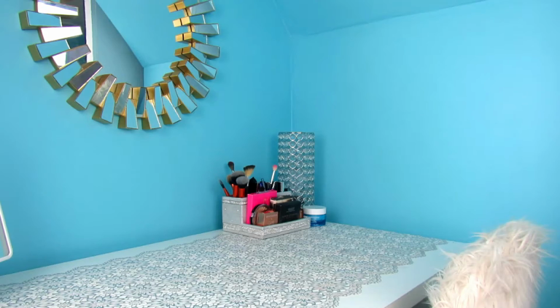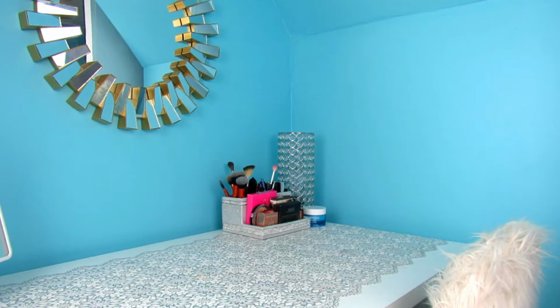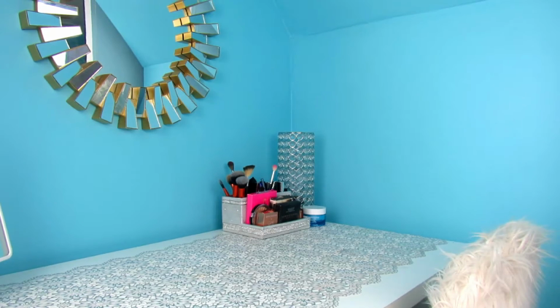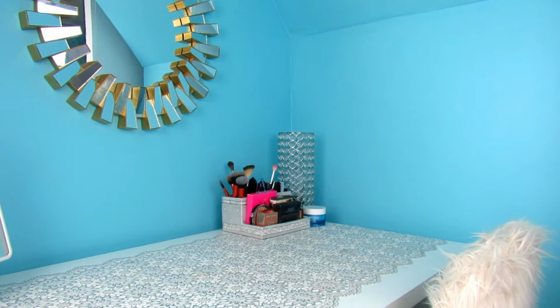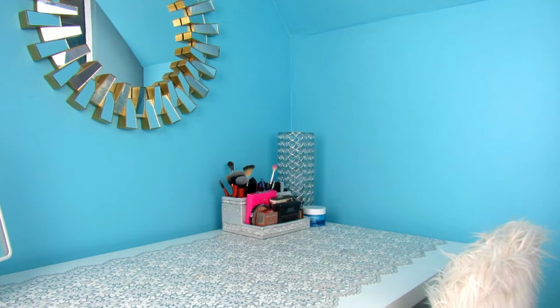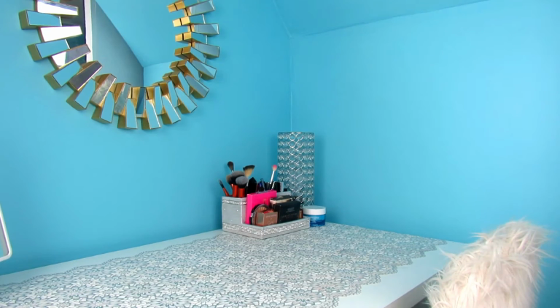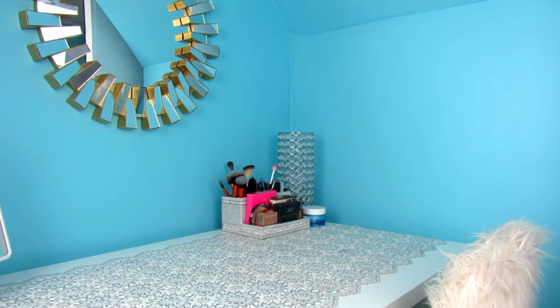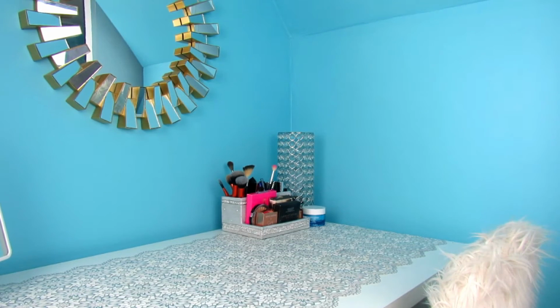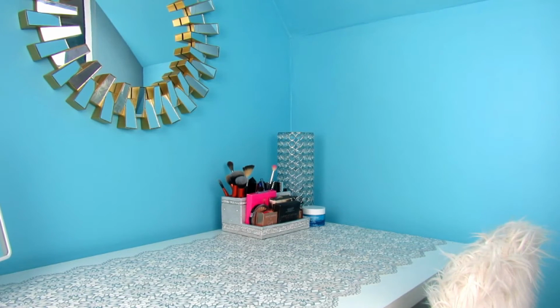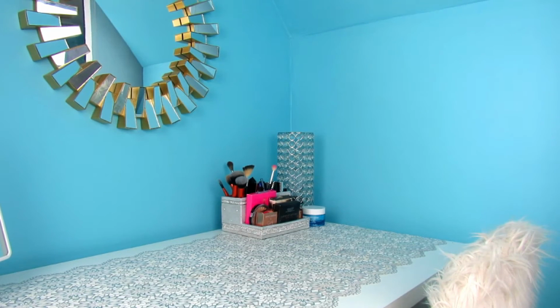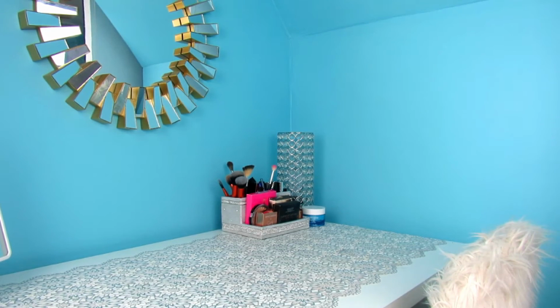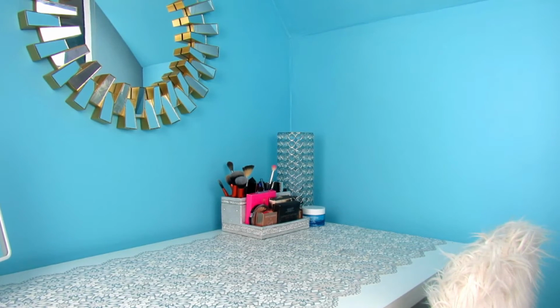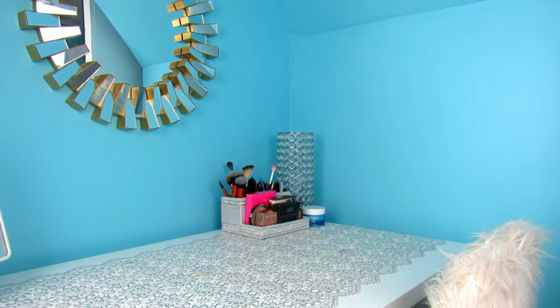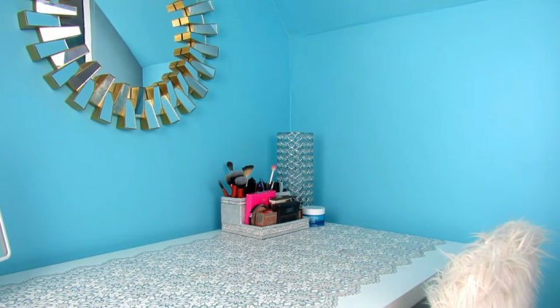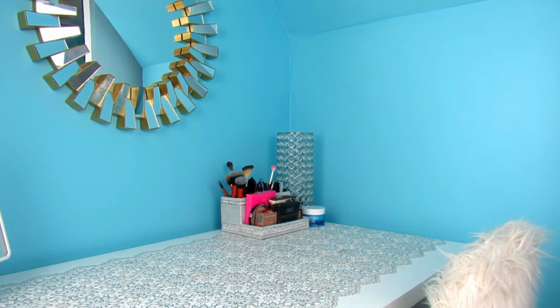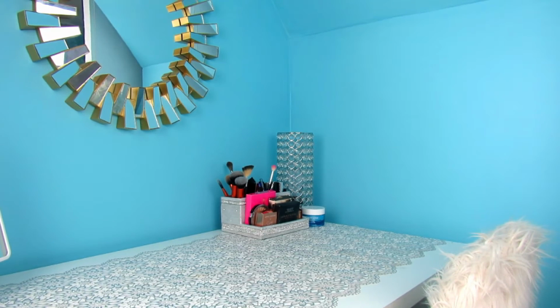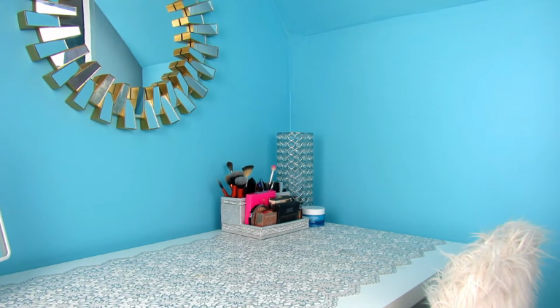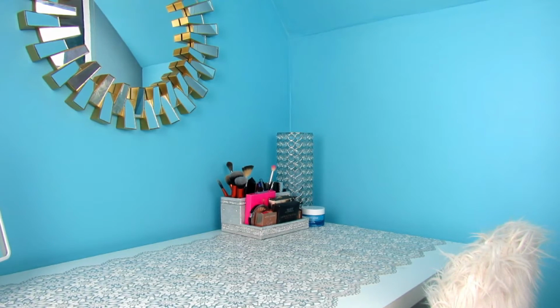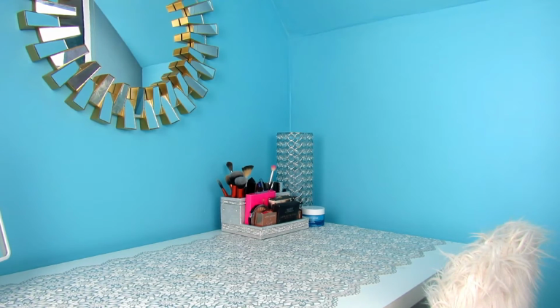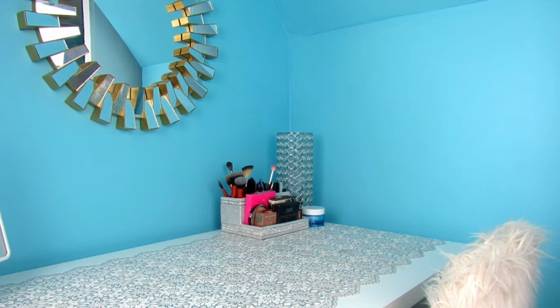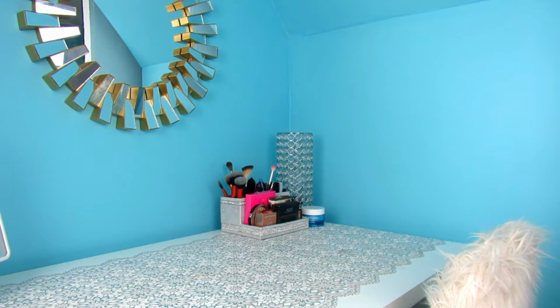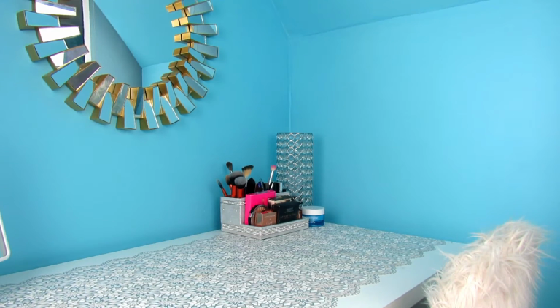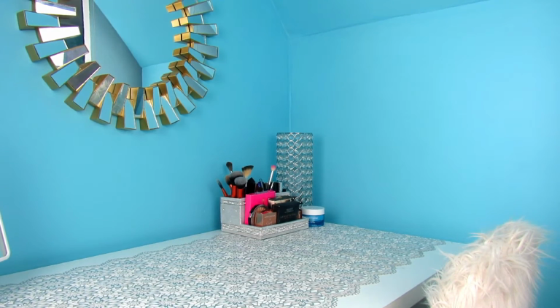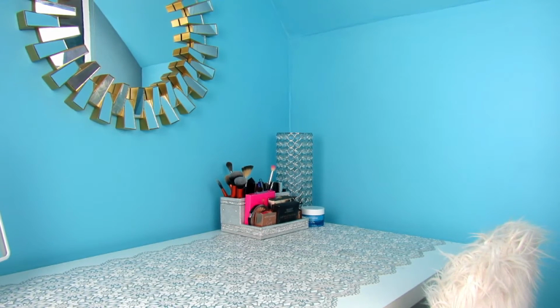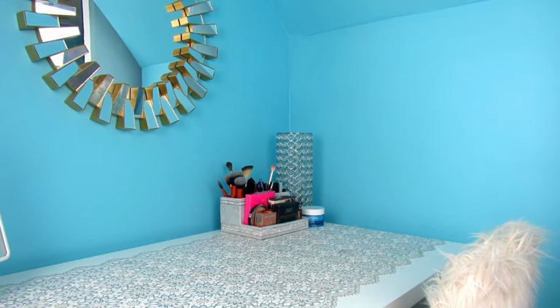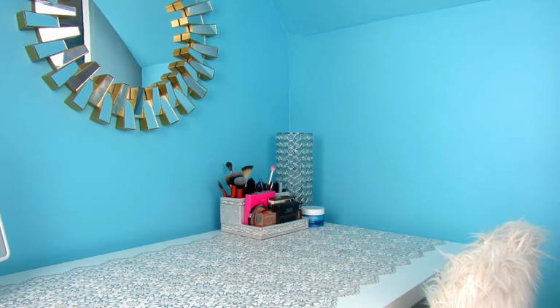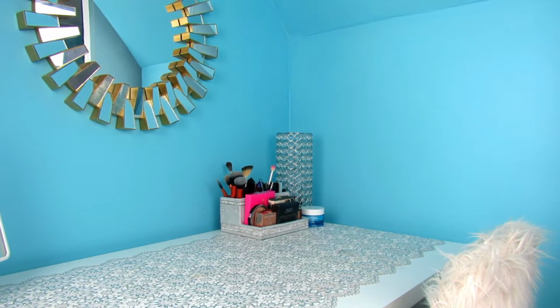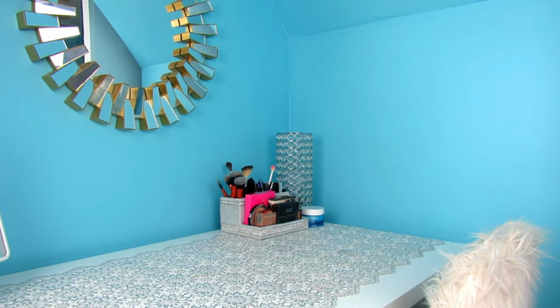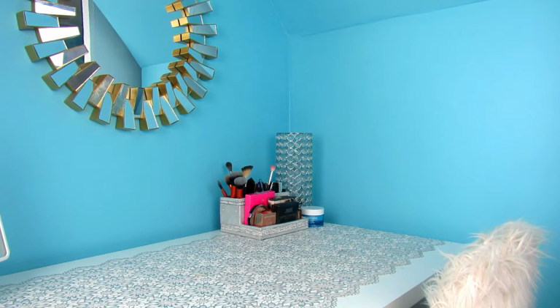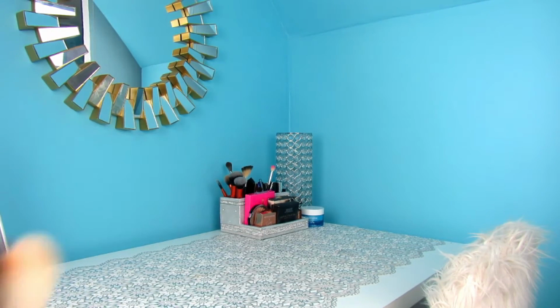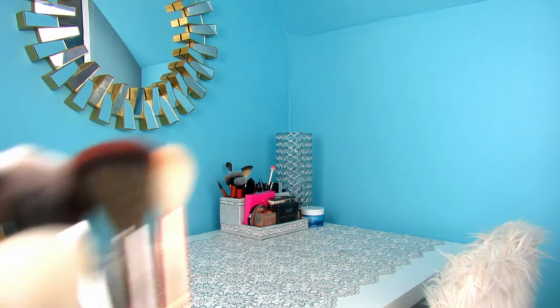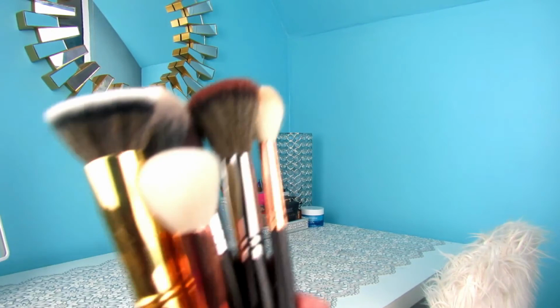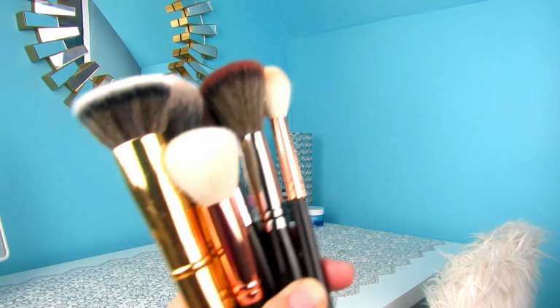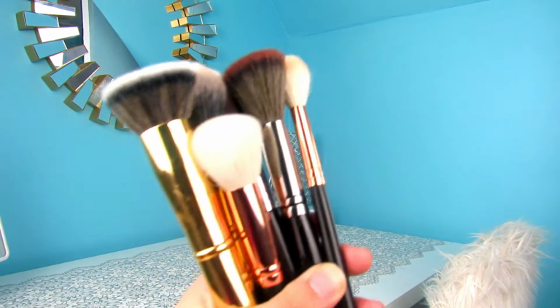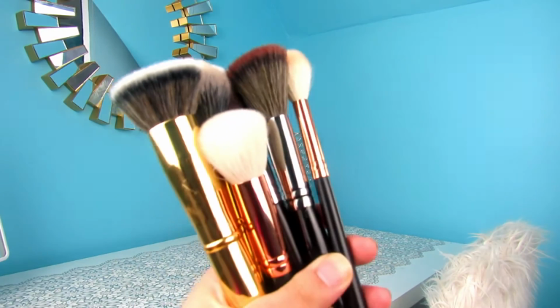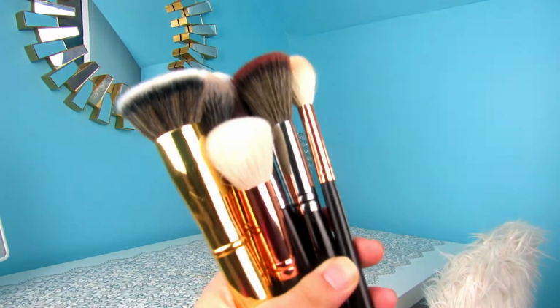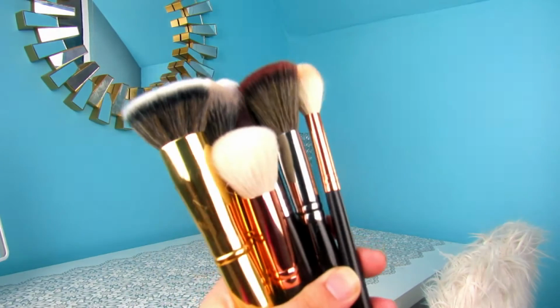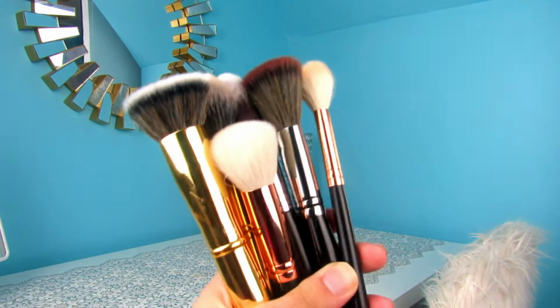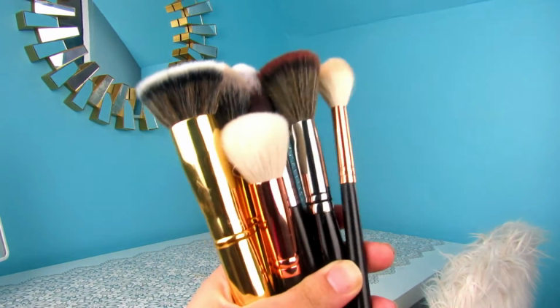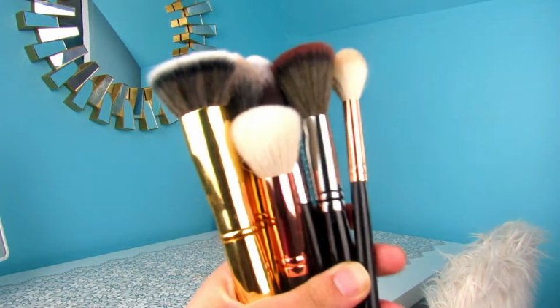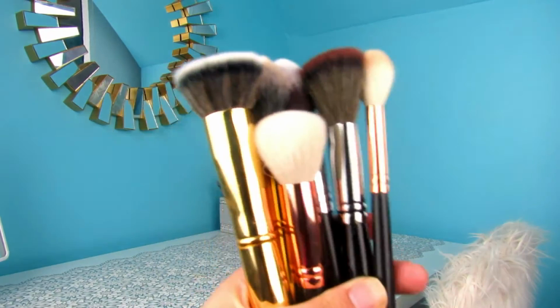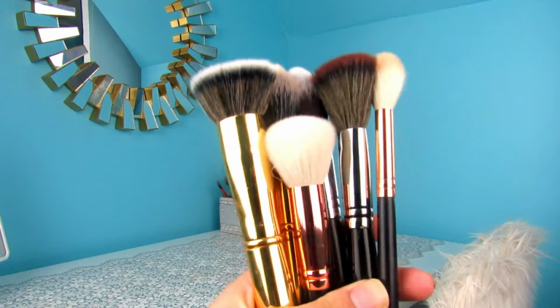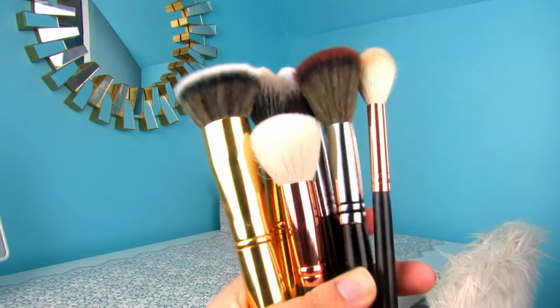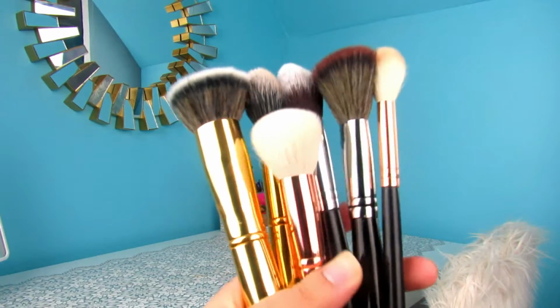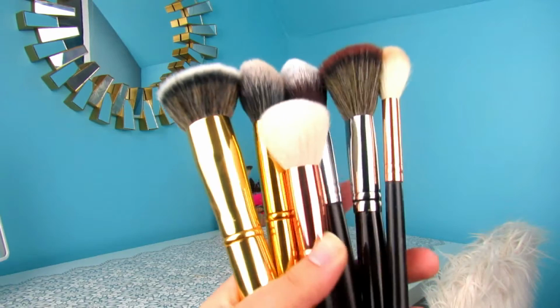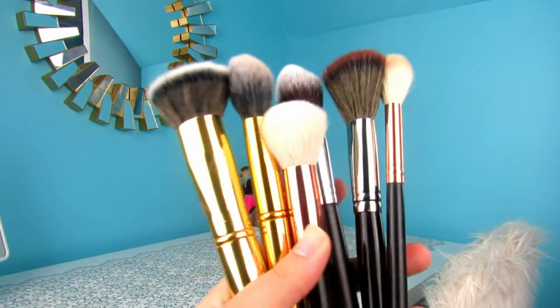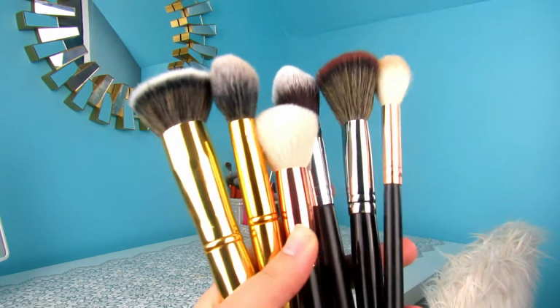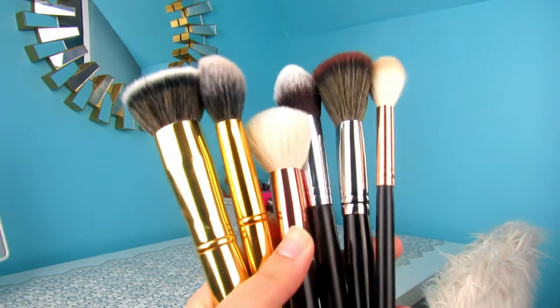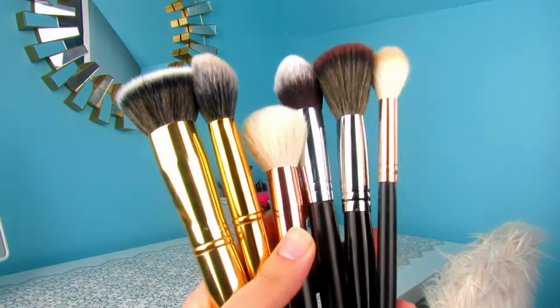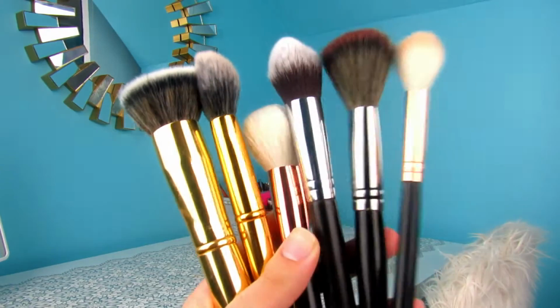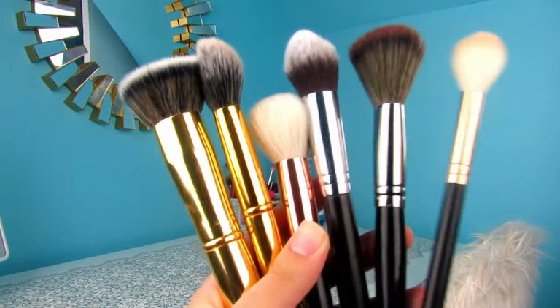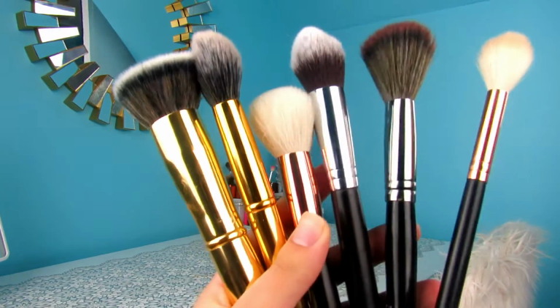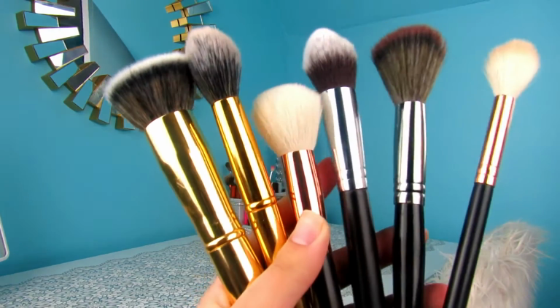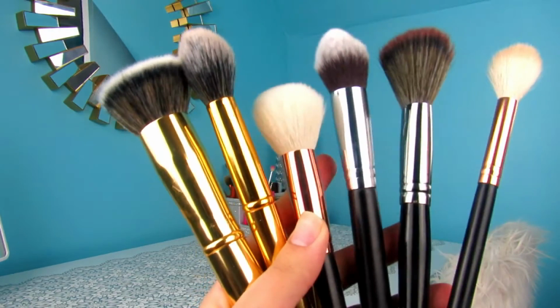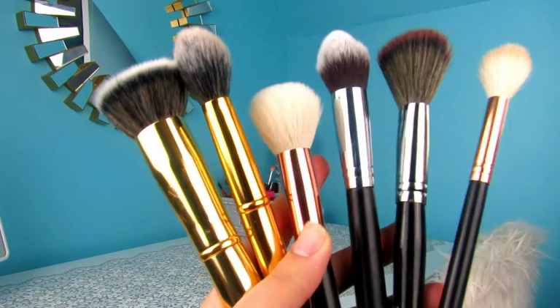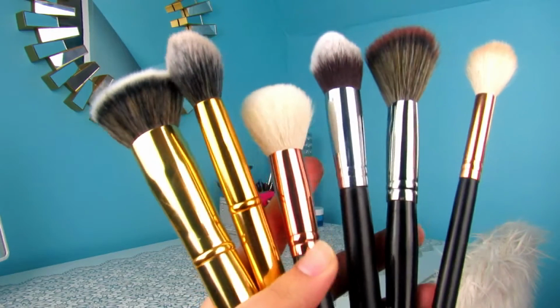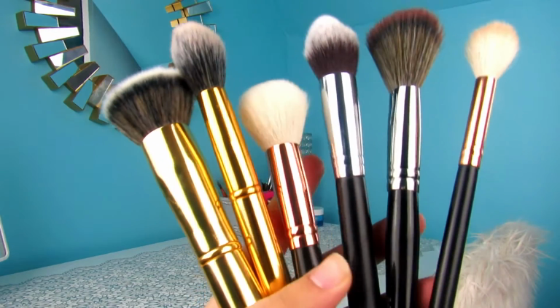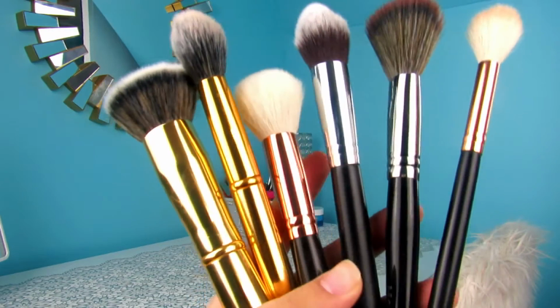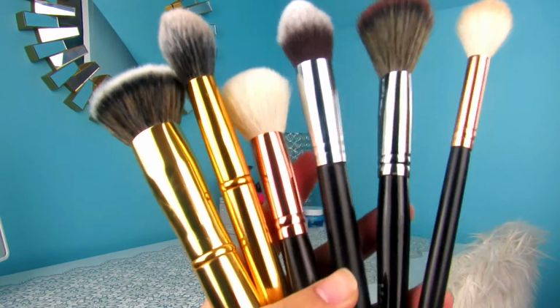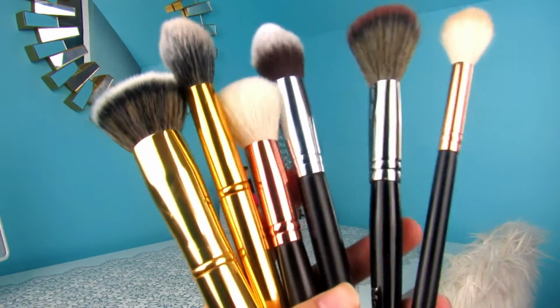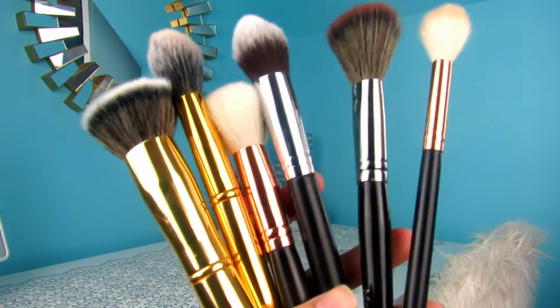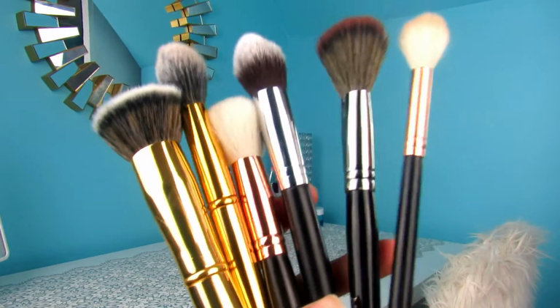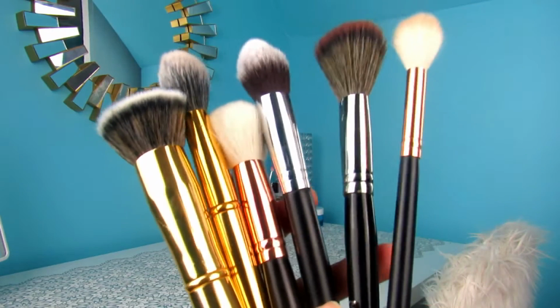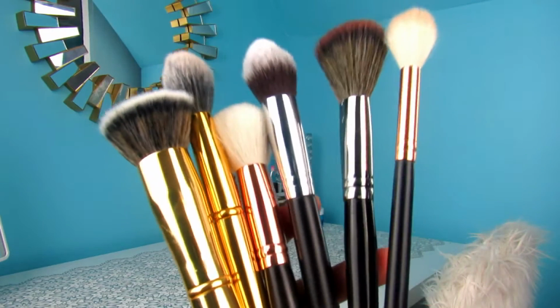Hey guys, what is poppin'? Today I'm going to be talking about my favorite makeup brushes! Woohoo! What a great topic!